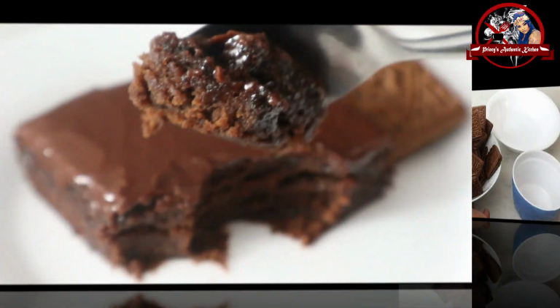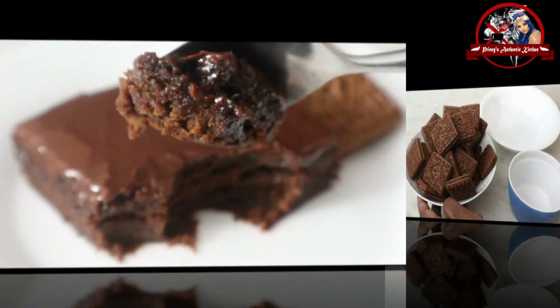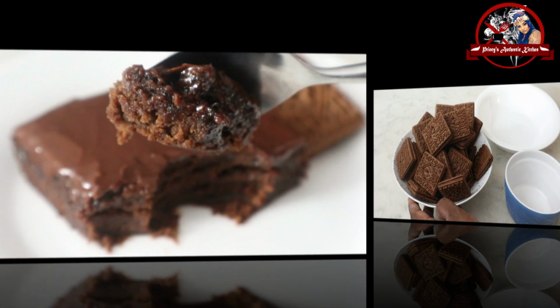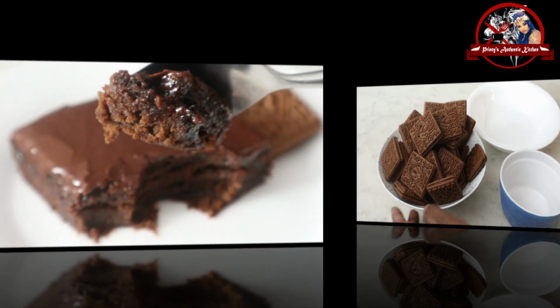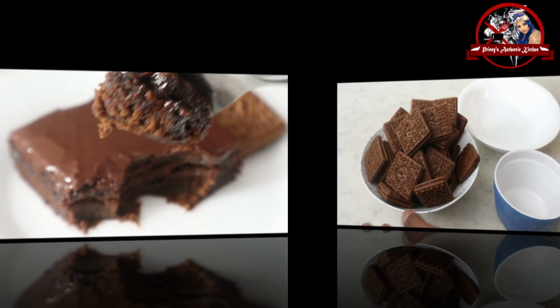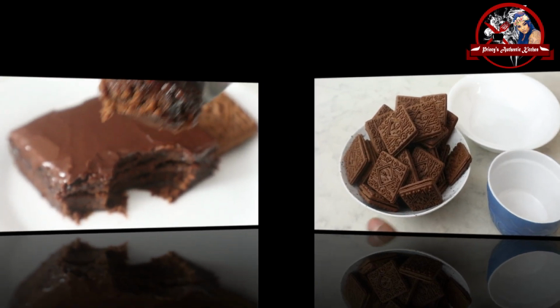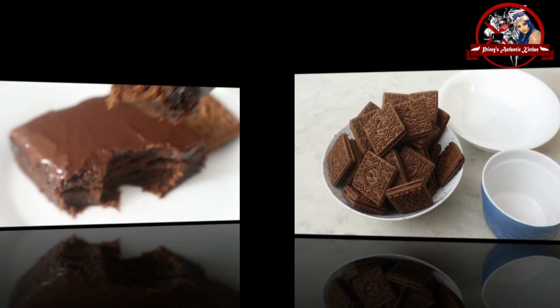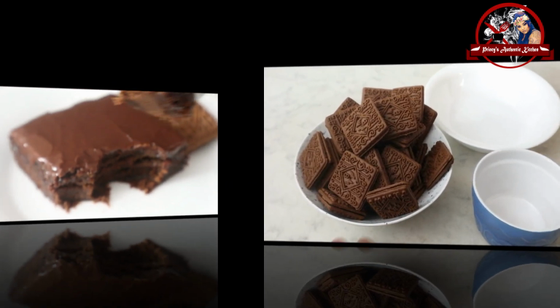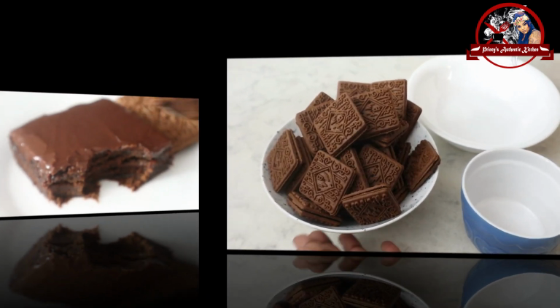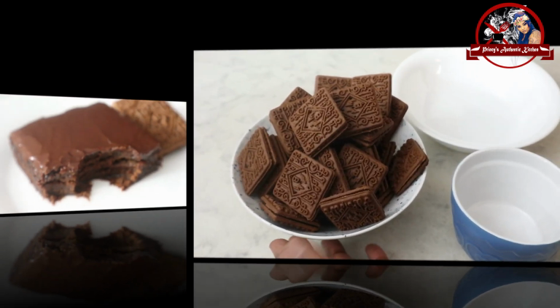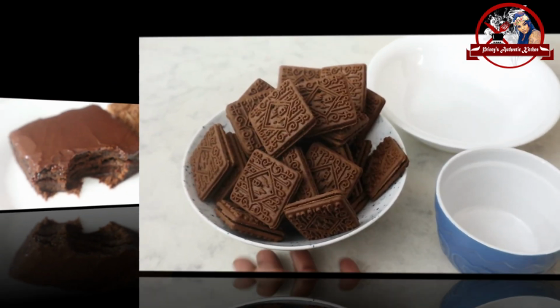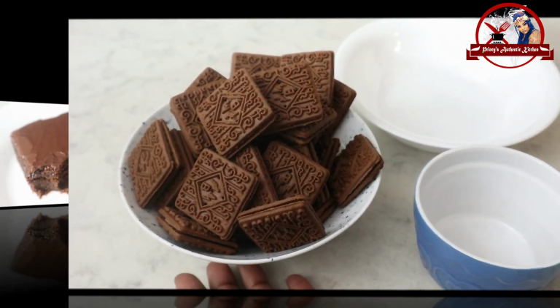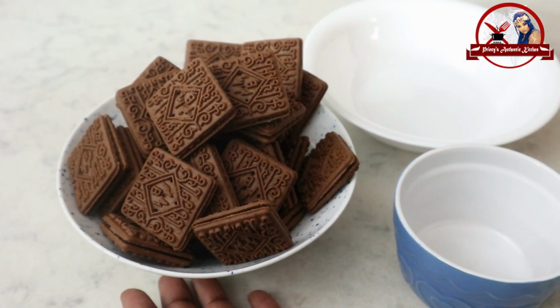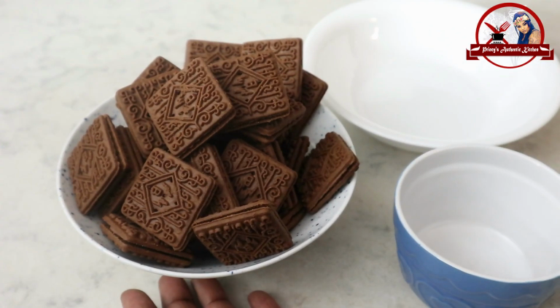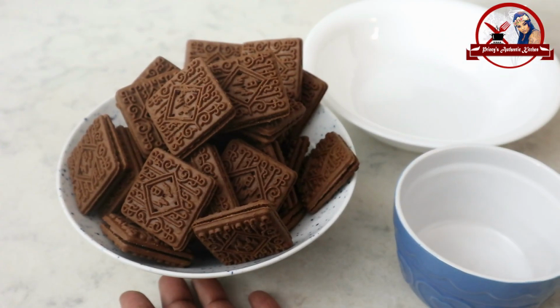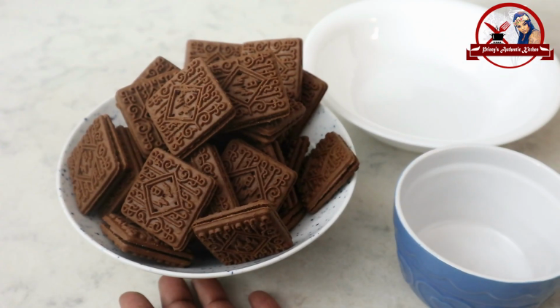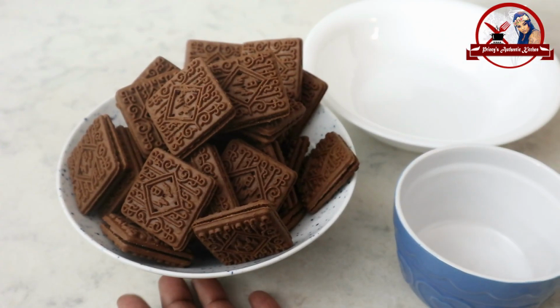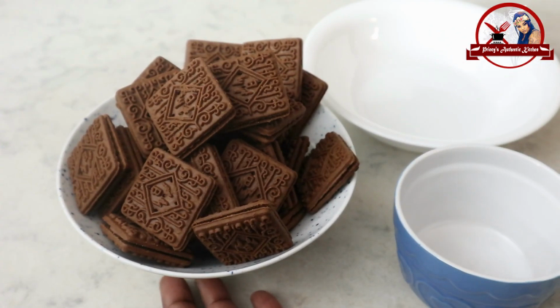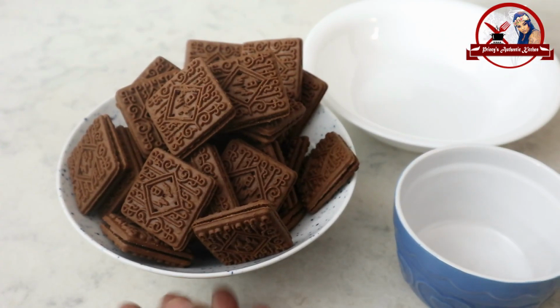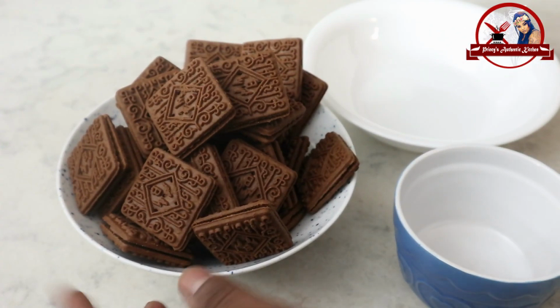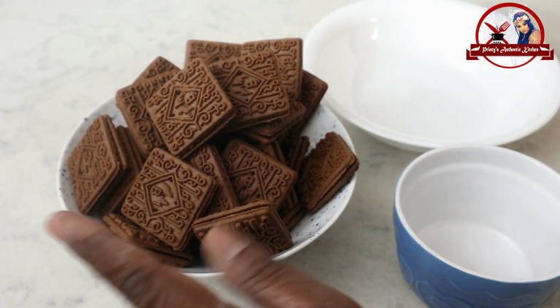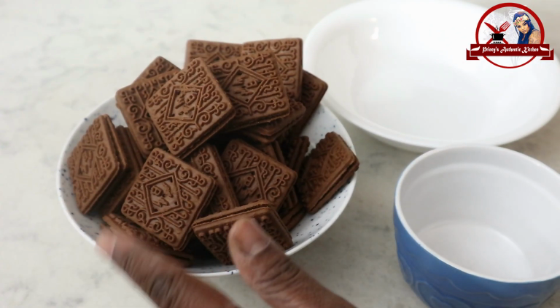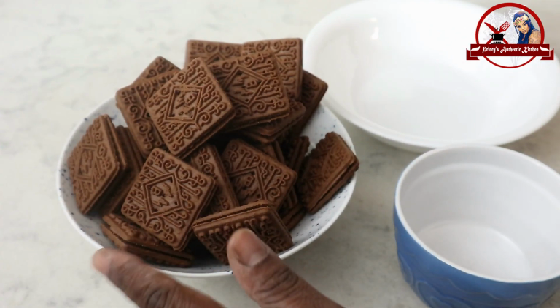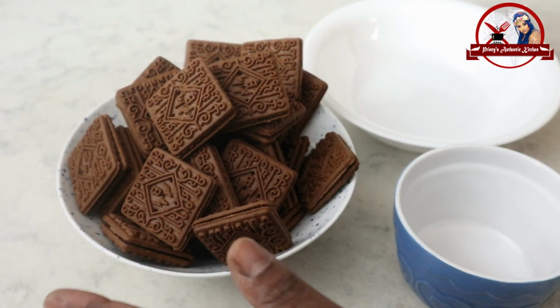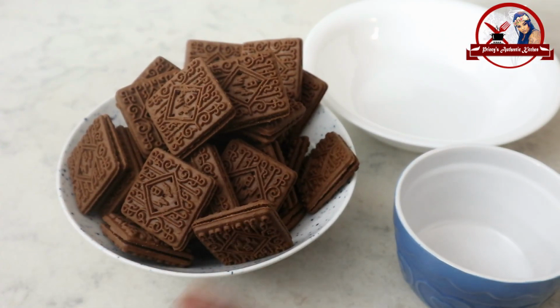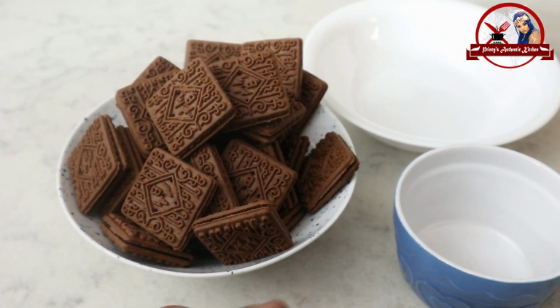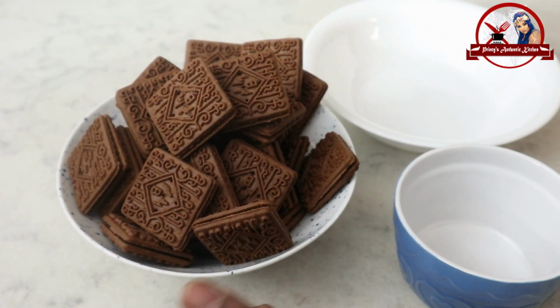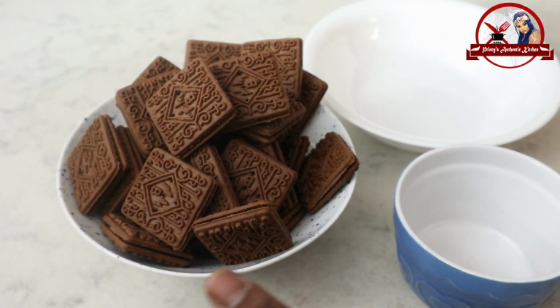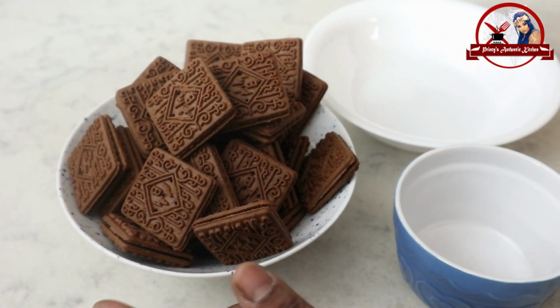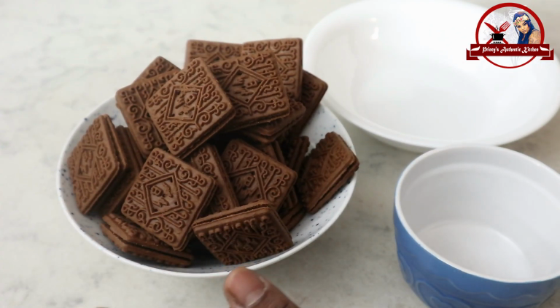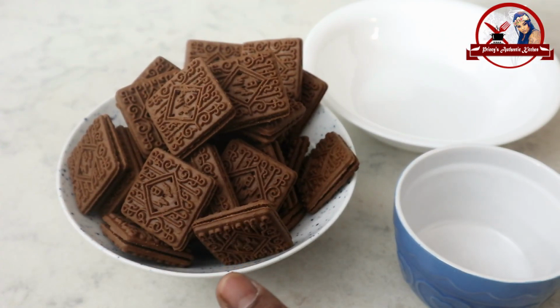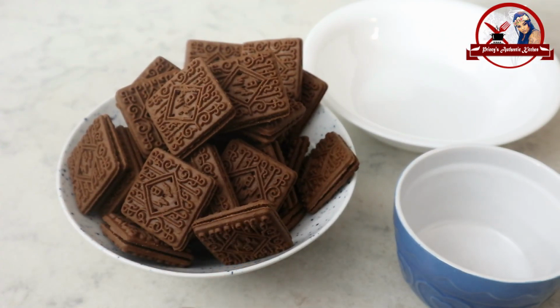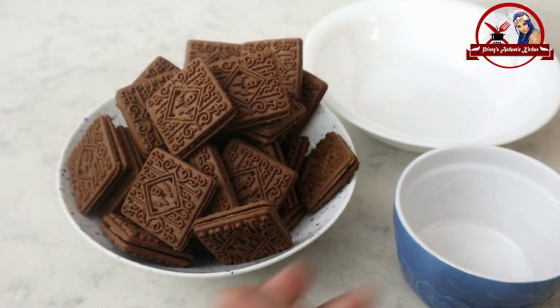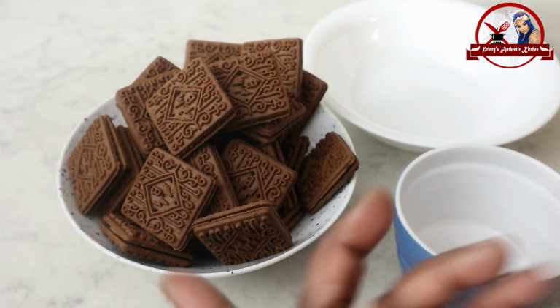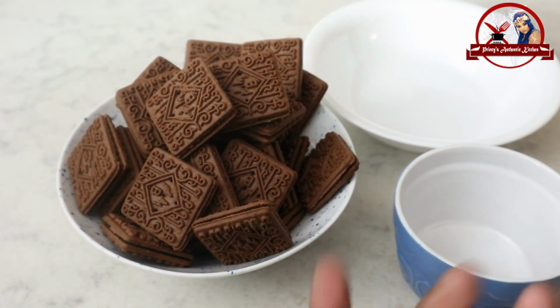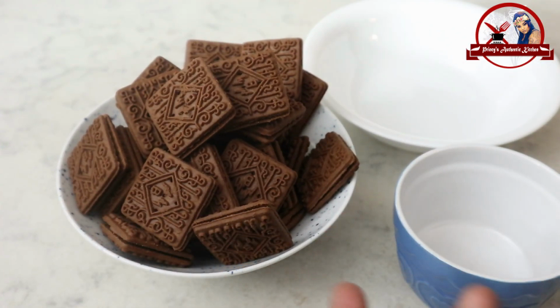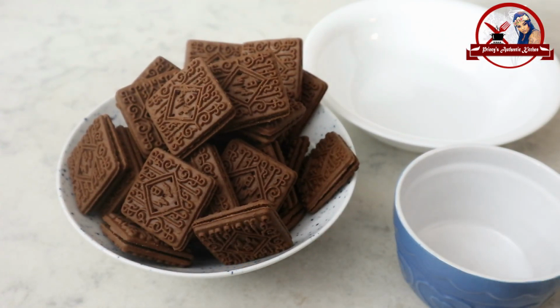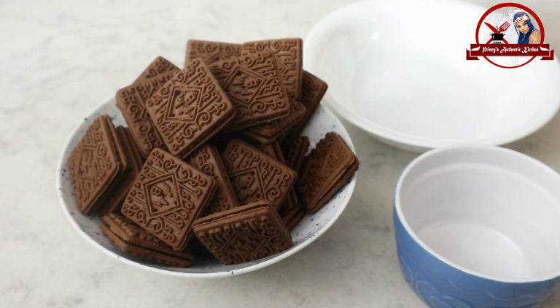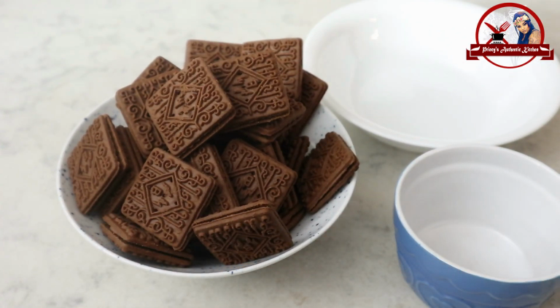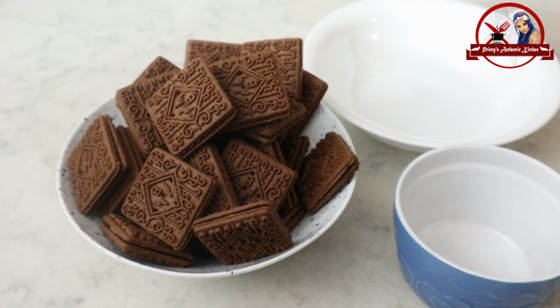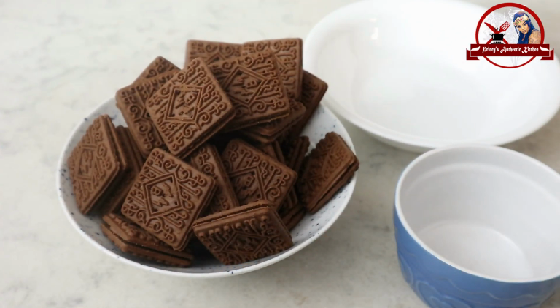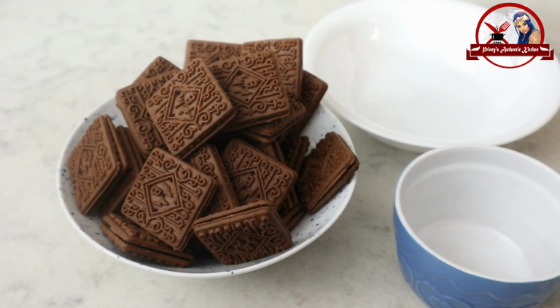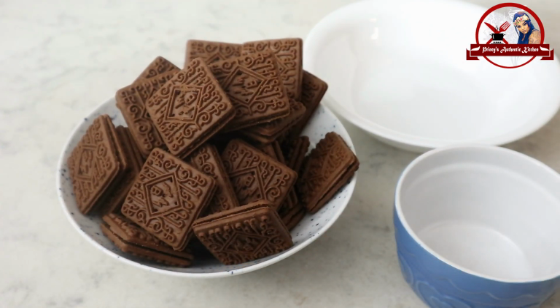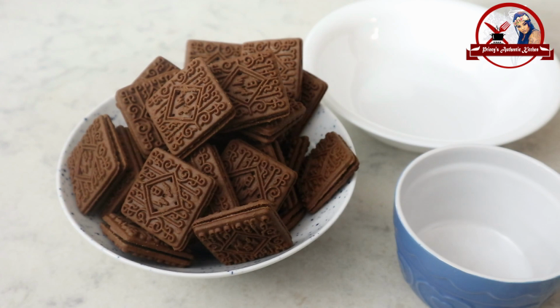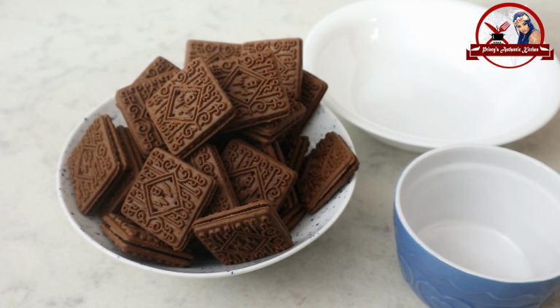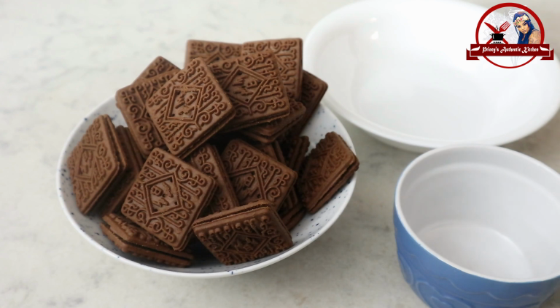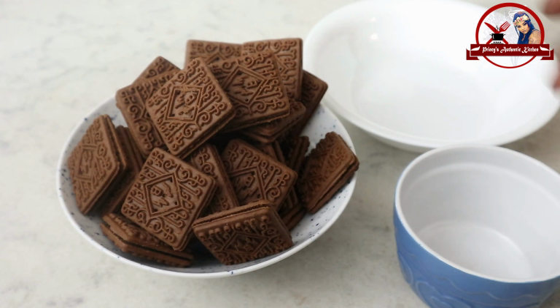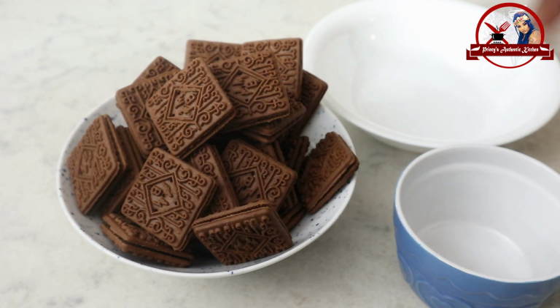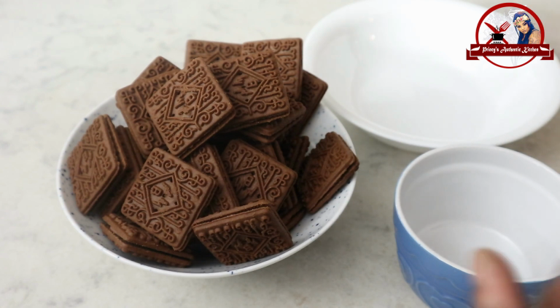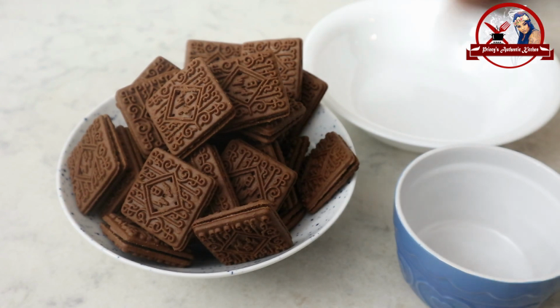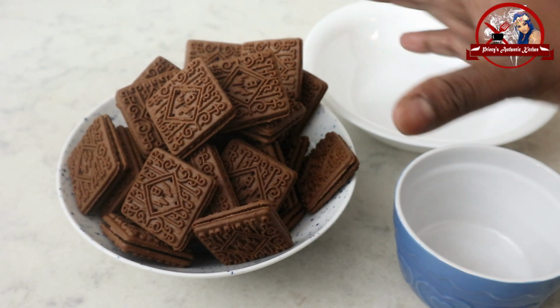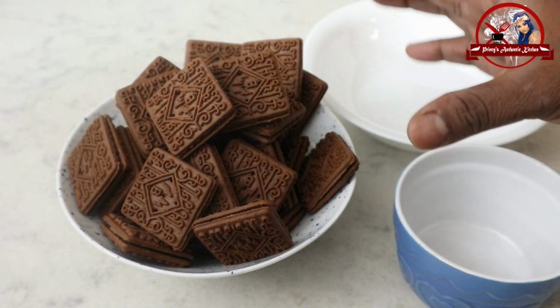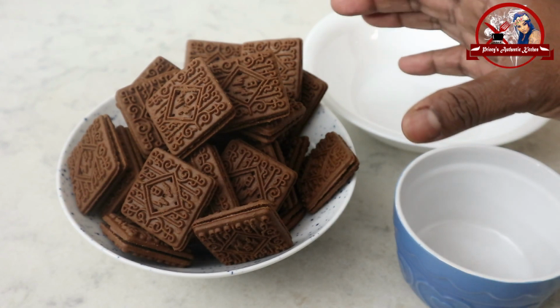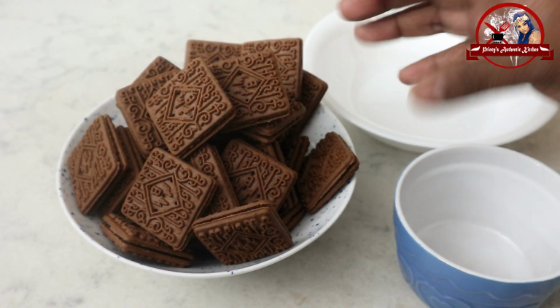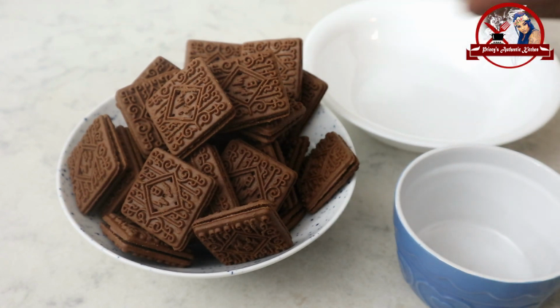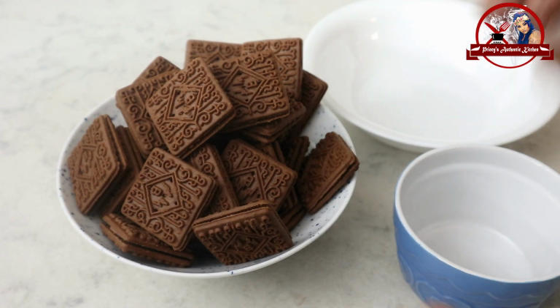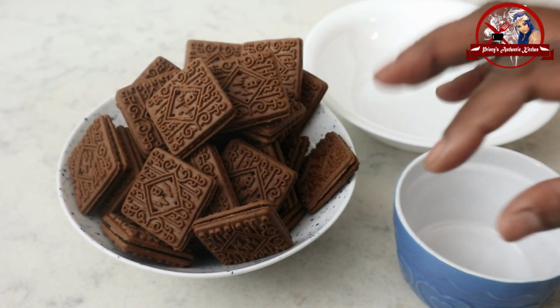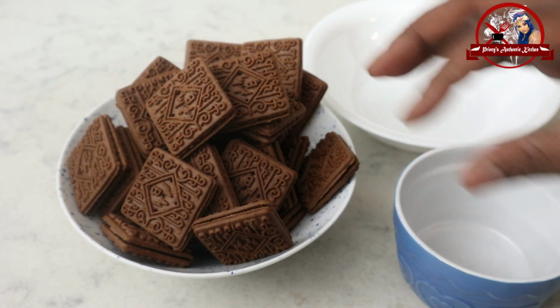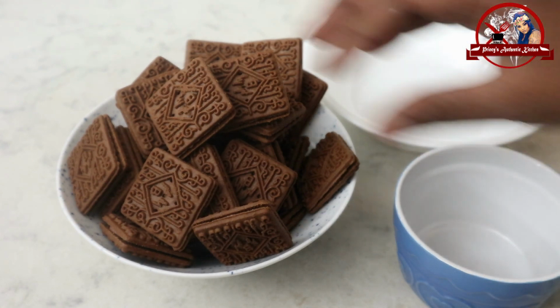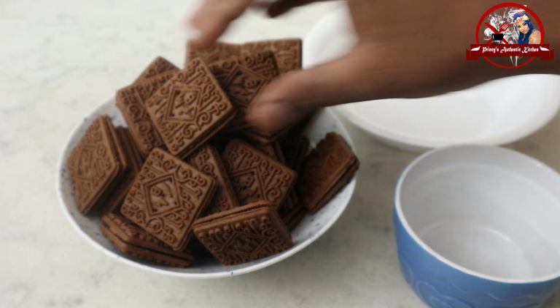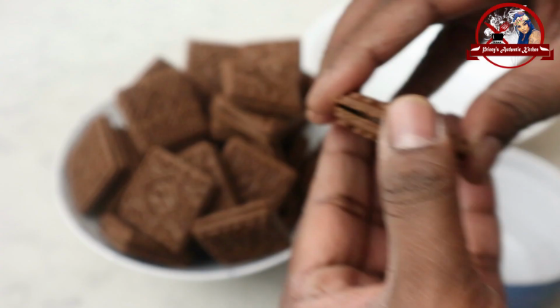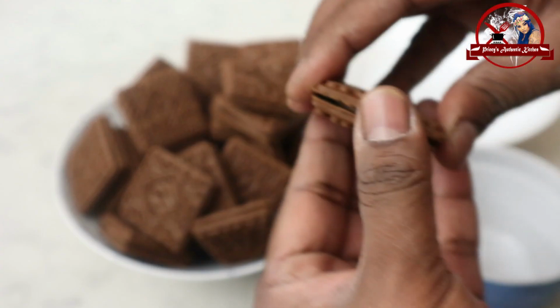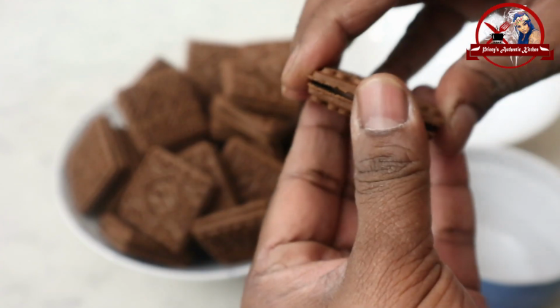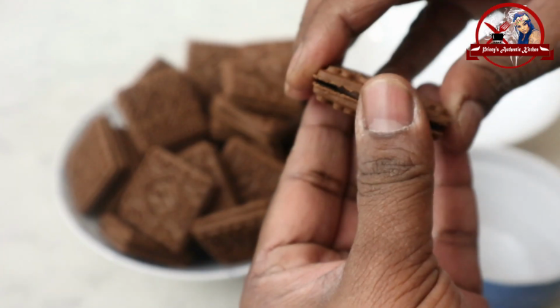I am going to add 370 grams of Melbourne Biscuit. I am going to add this to the cream.